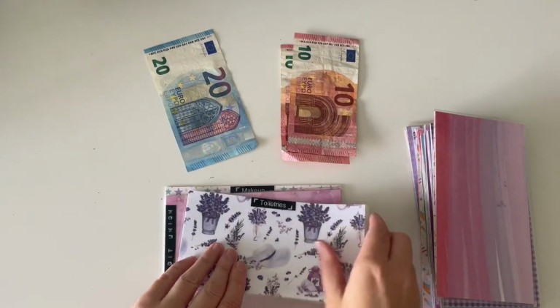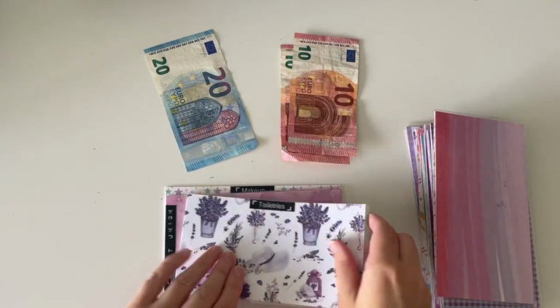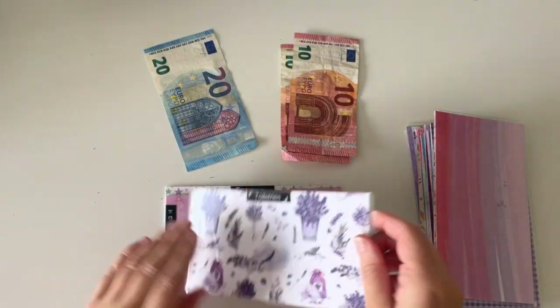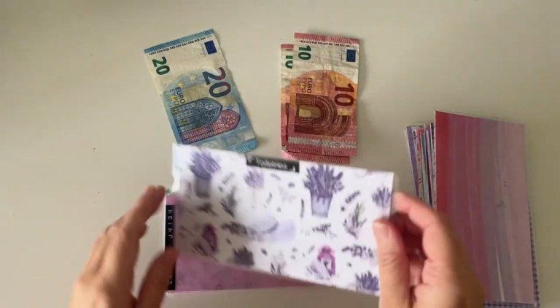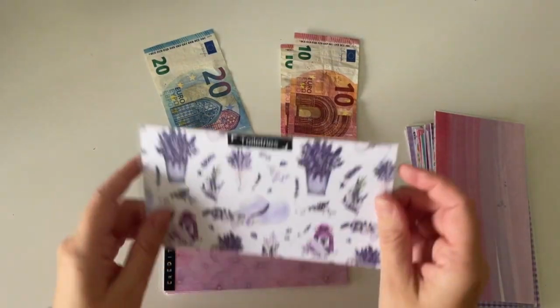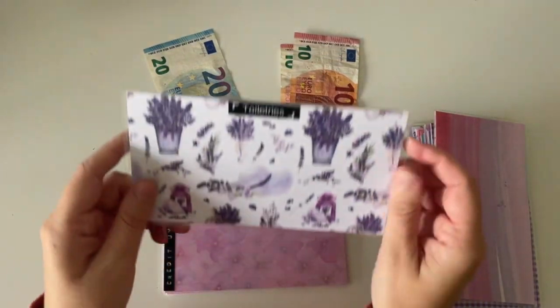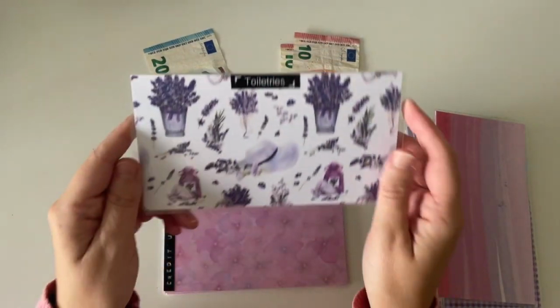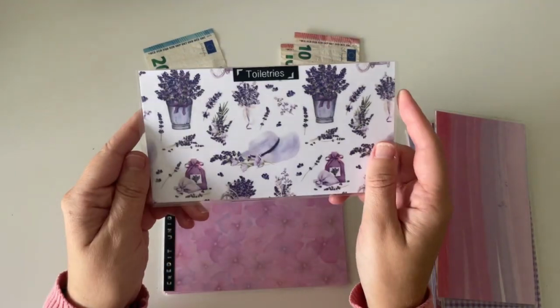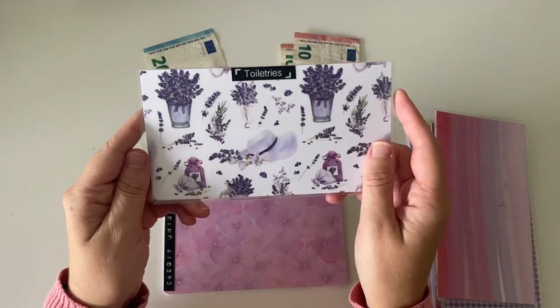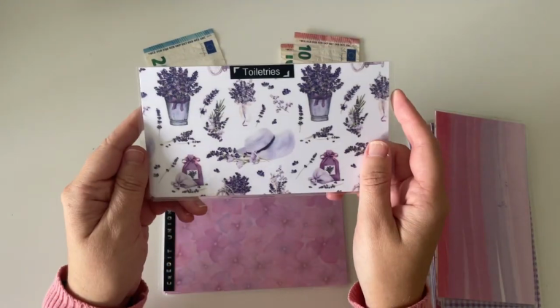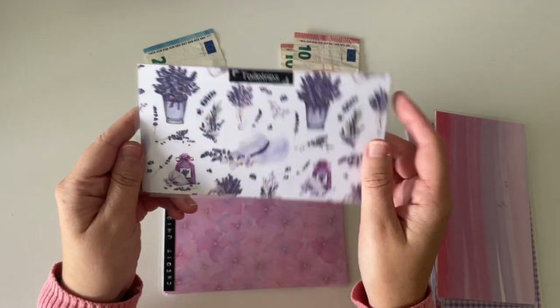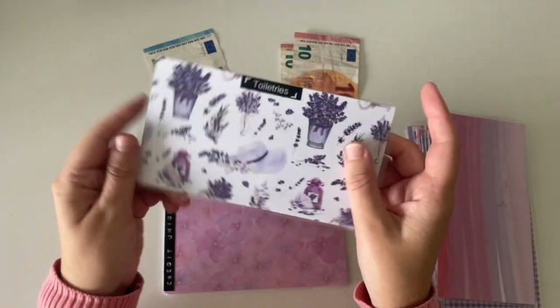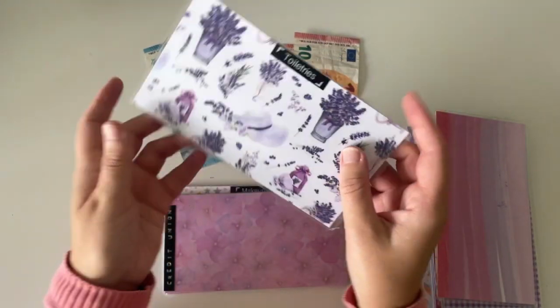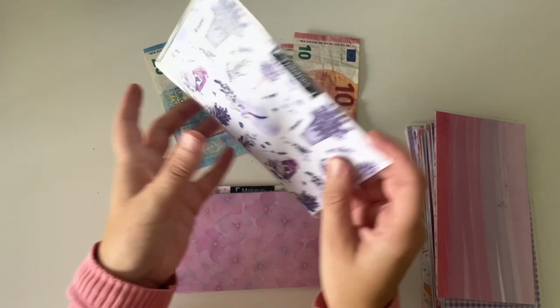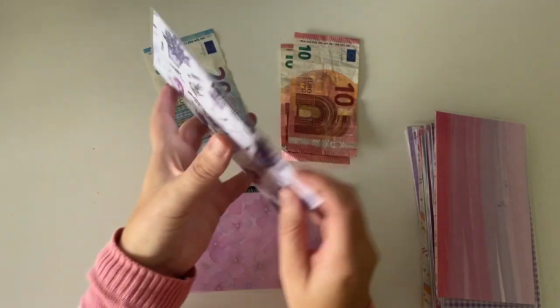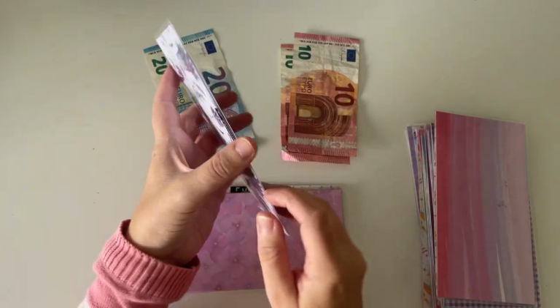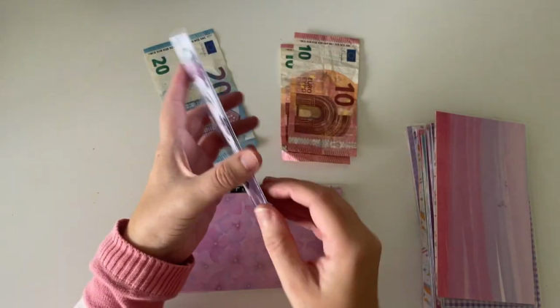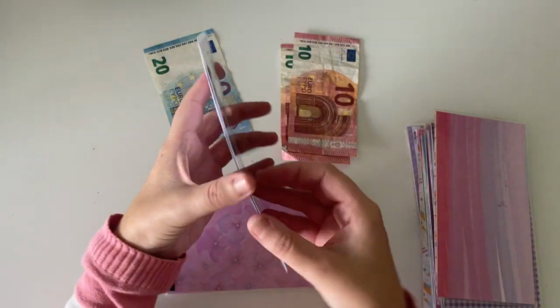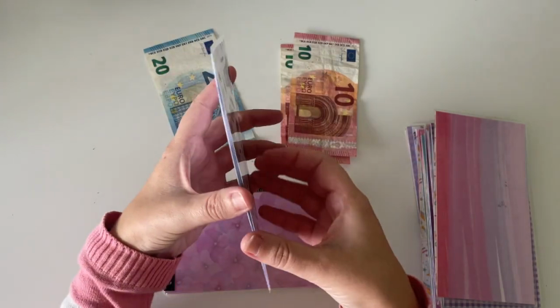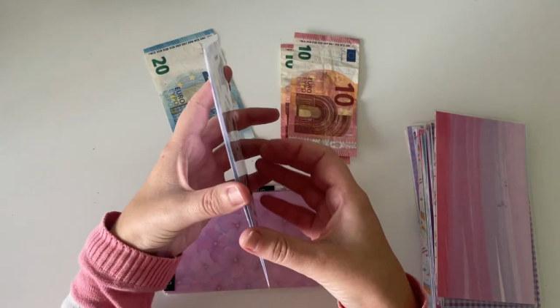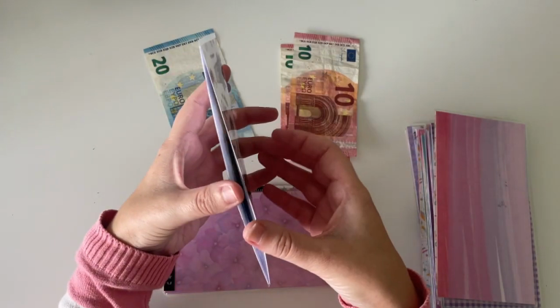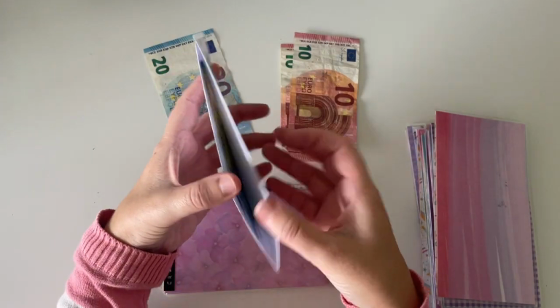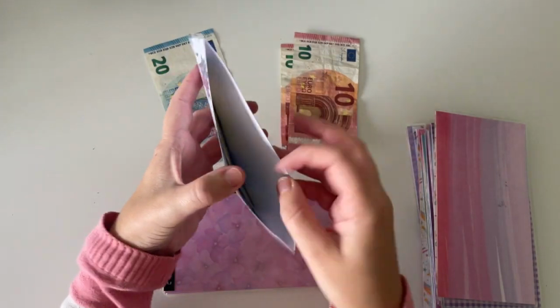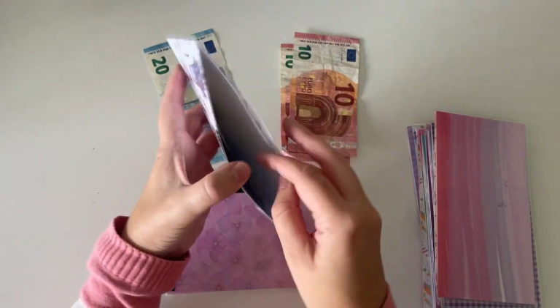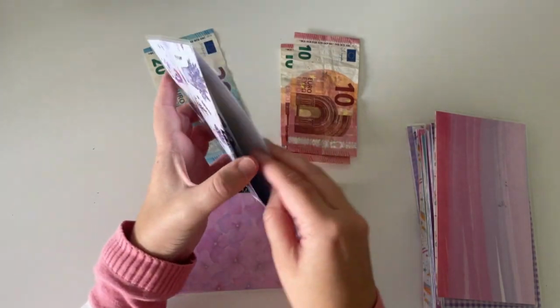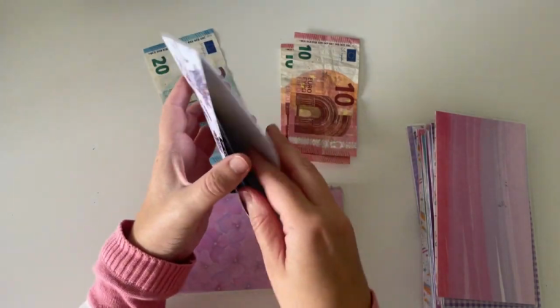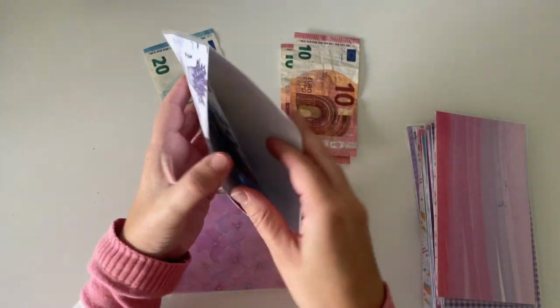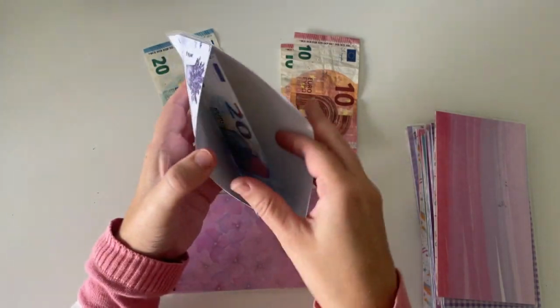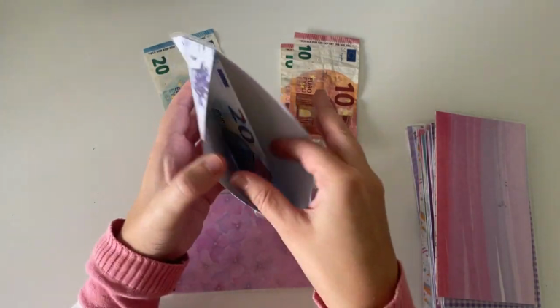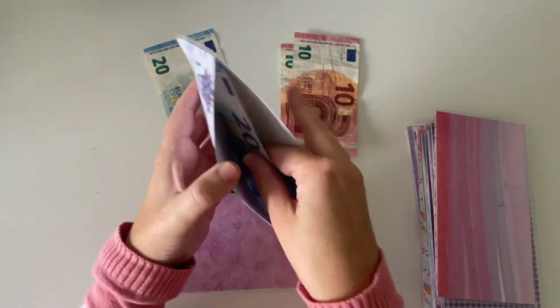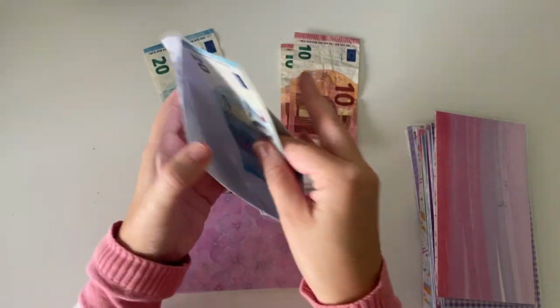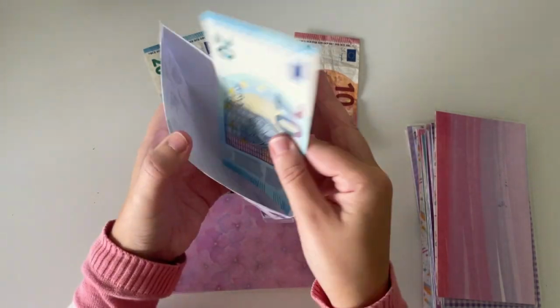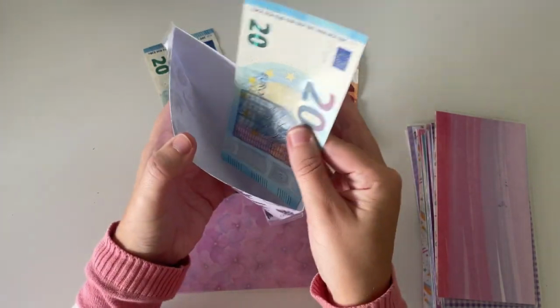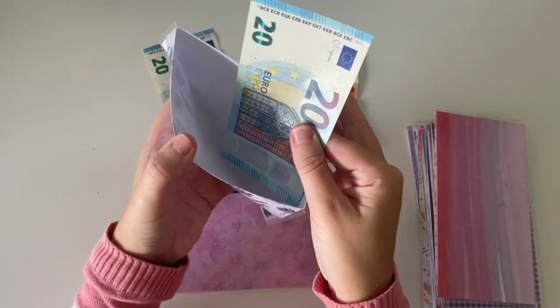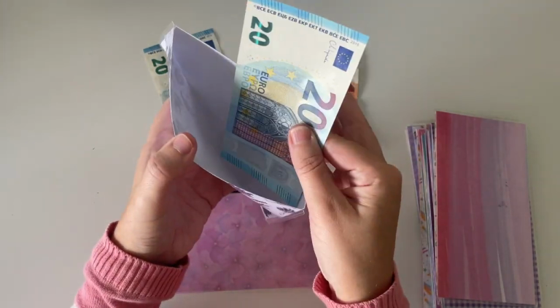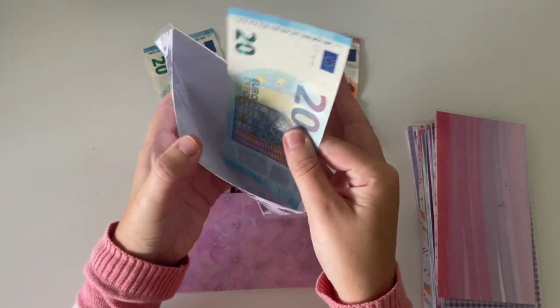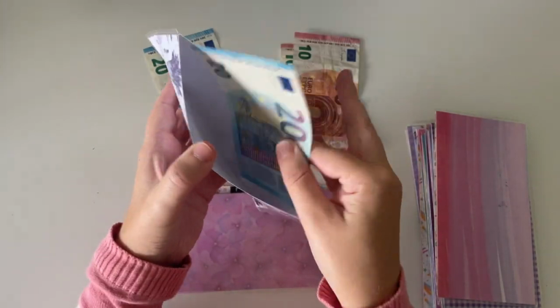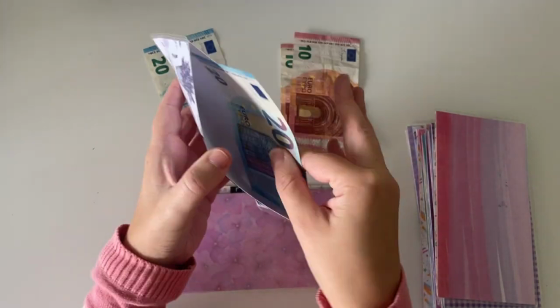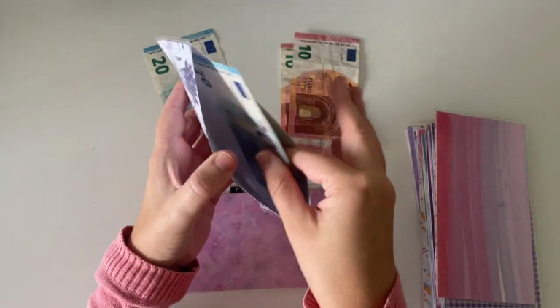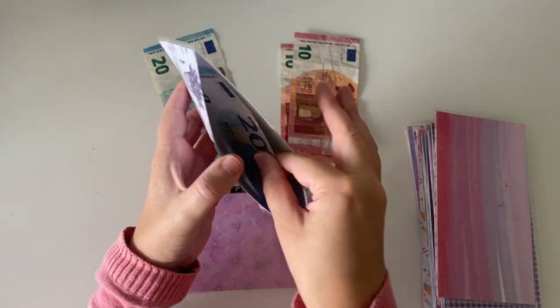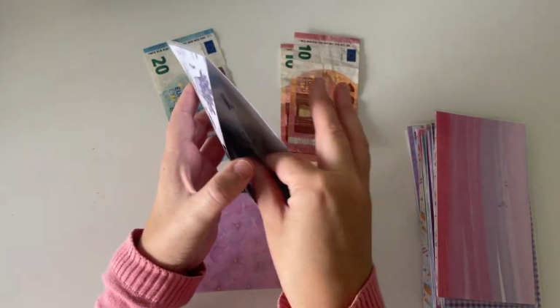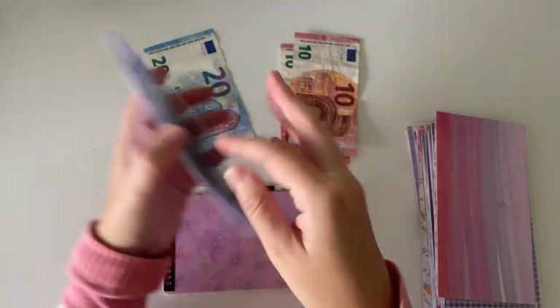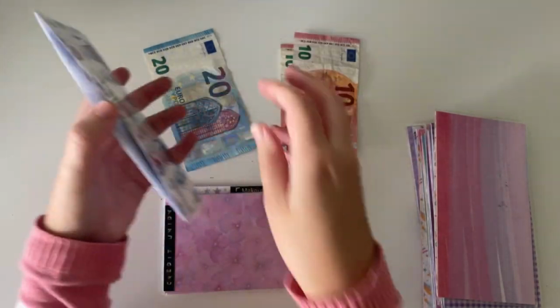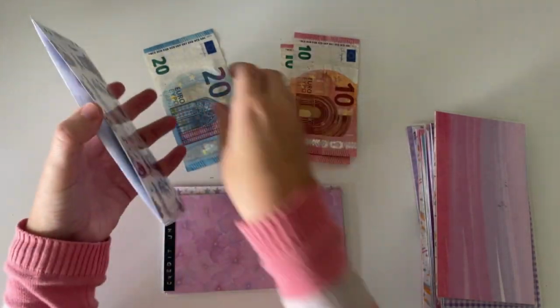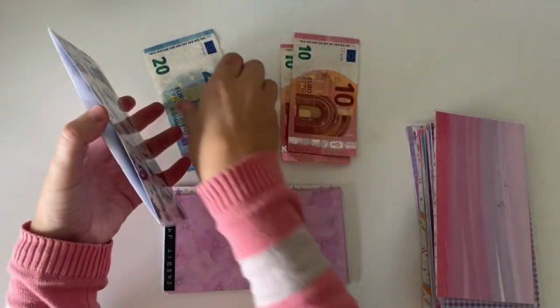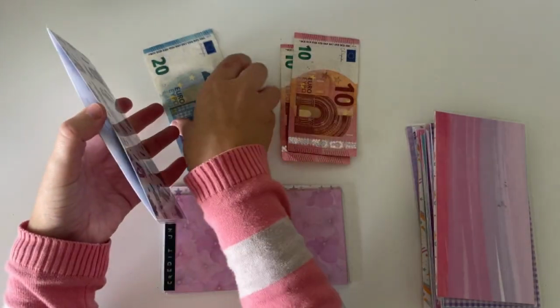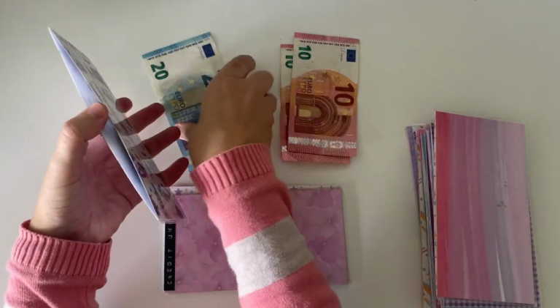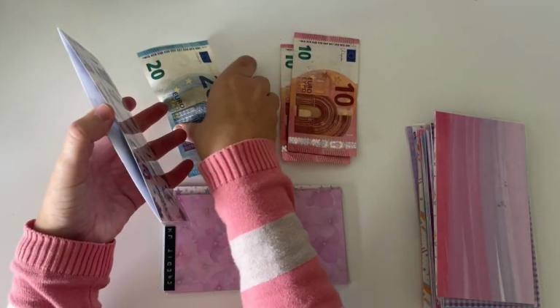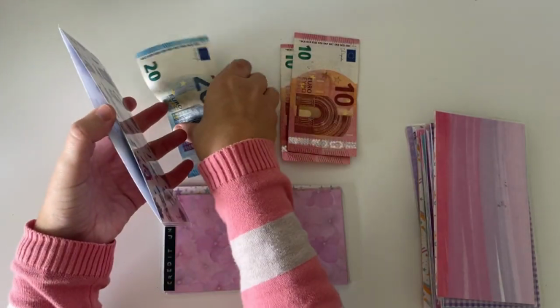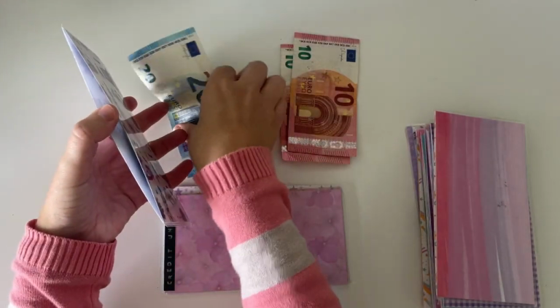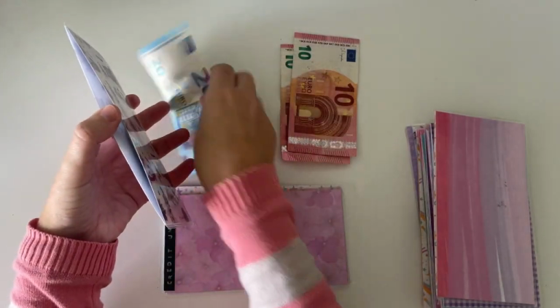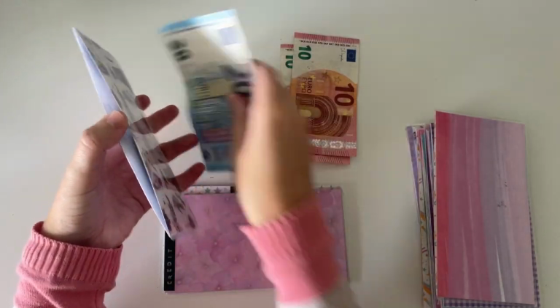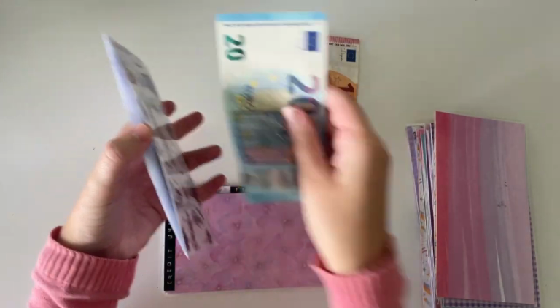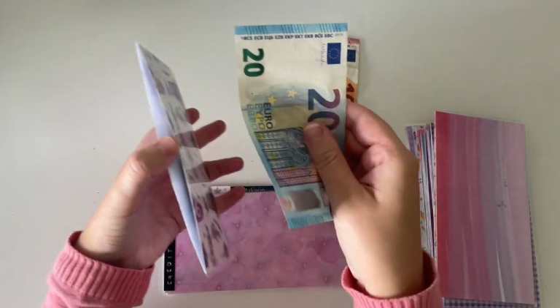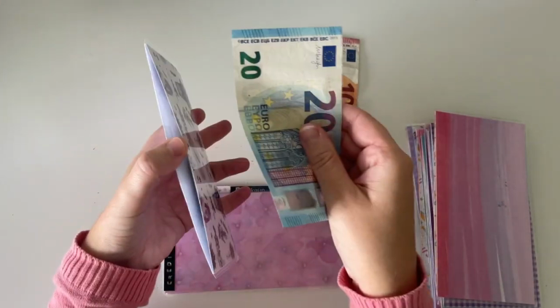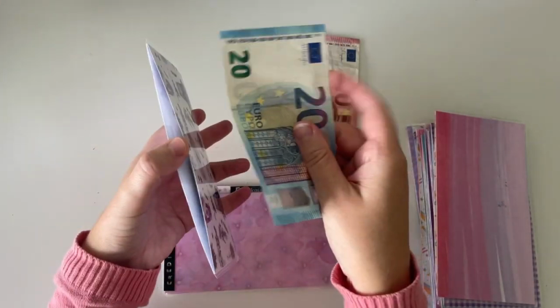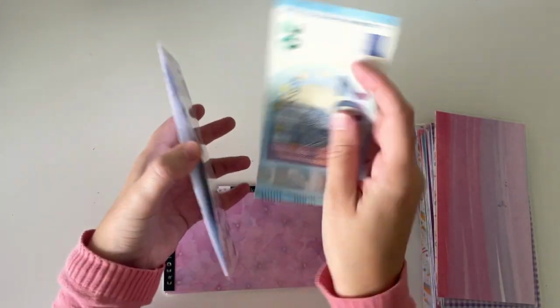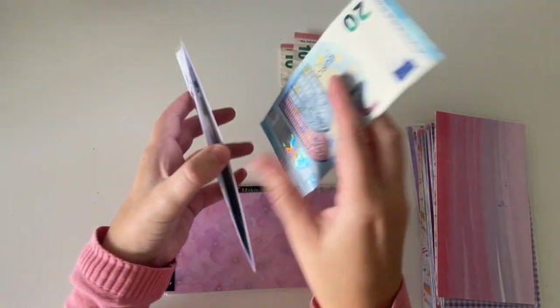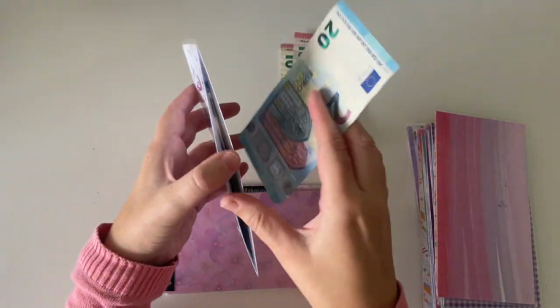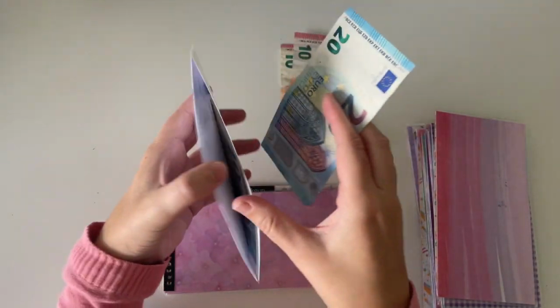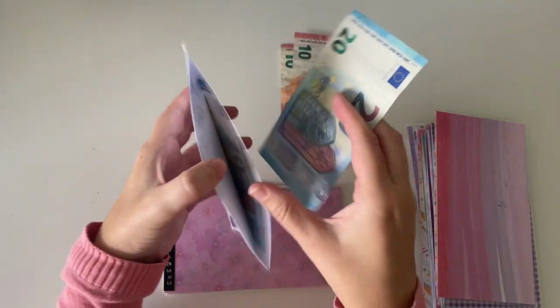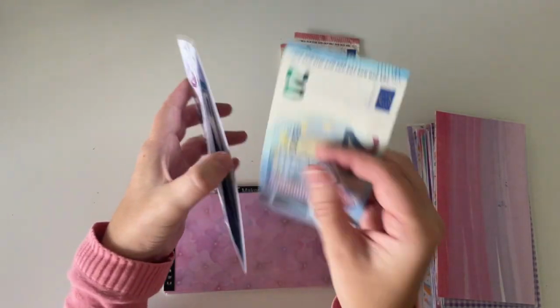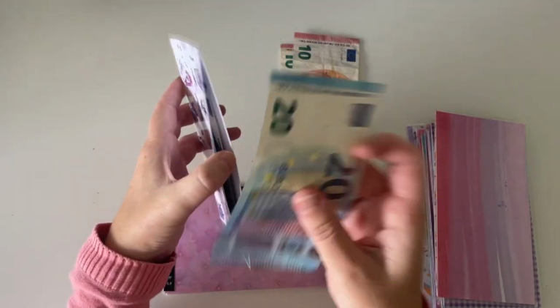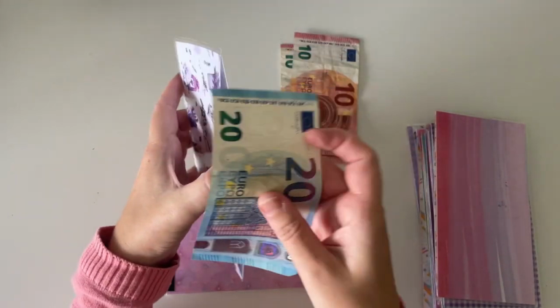Next up I have toiletries and toiletries is going to get €20. There is €20 in here already, so I'm just going to pop this €20 in.